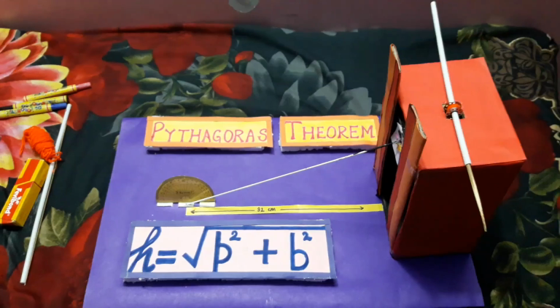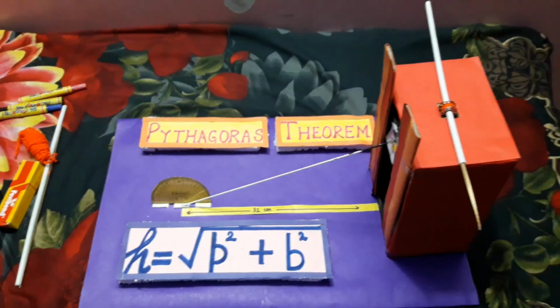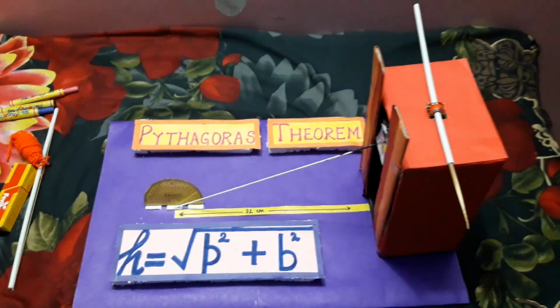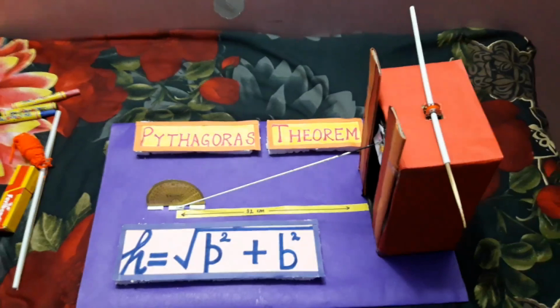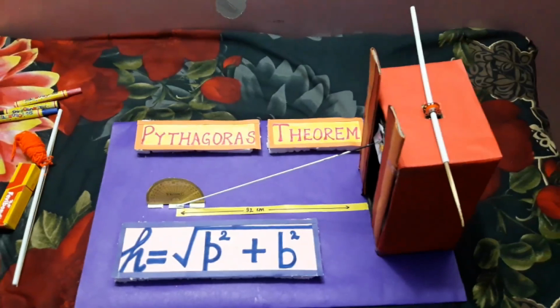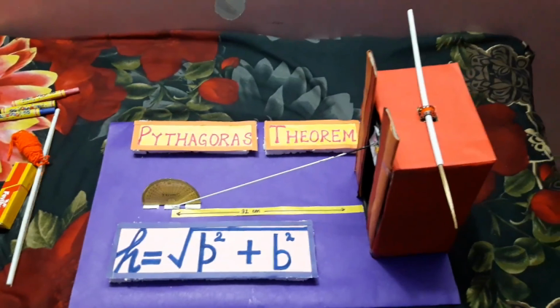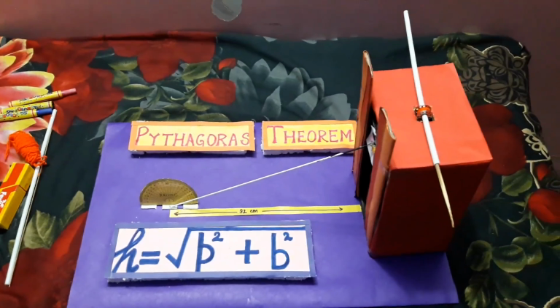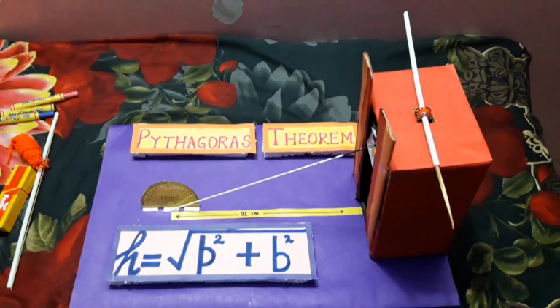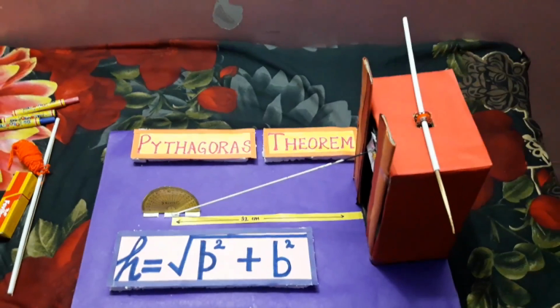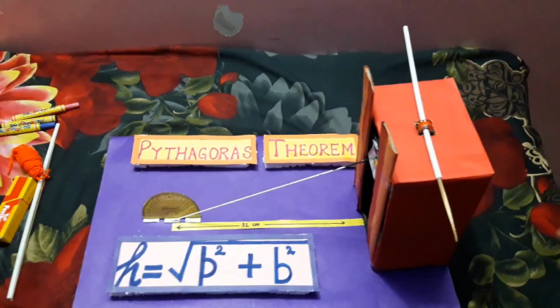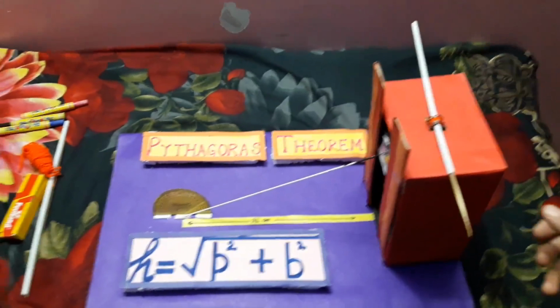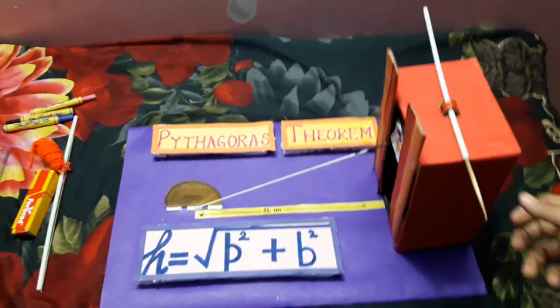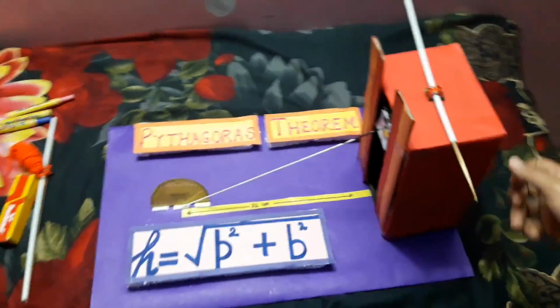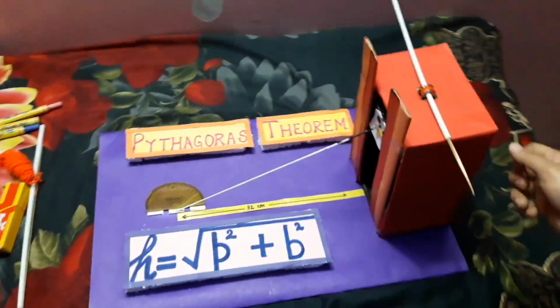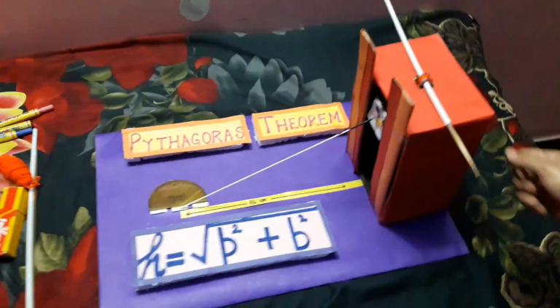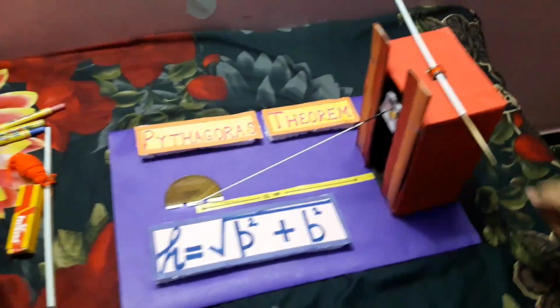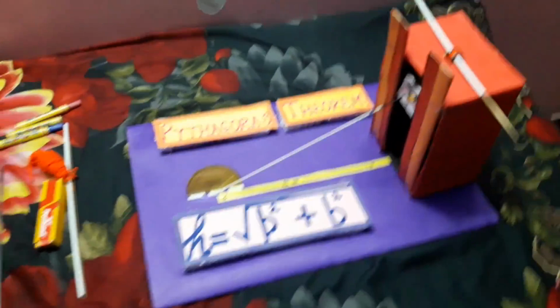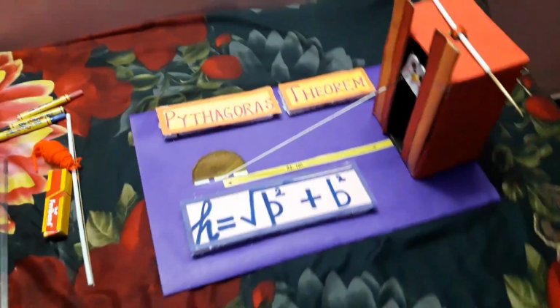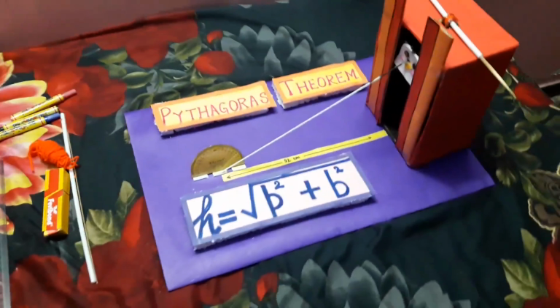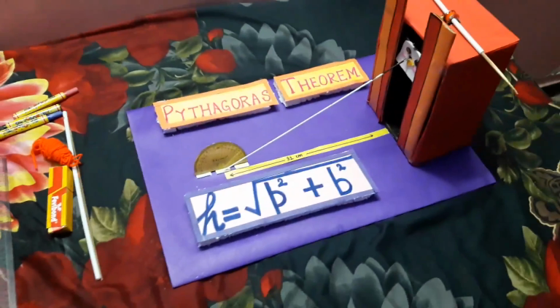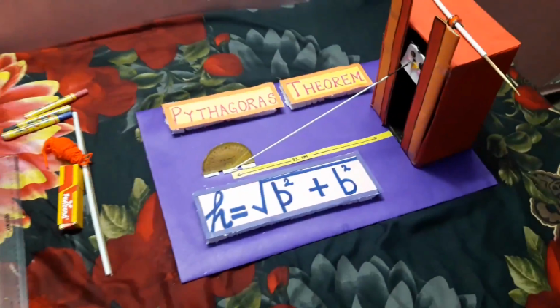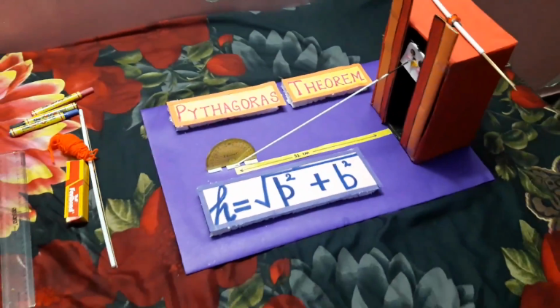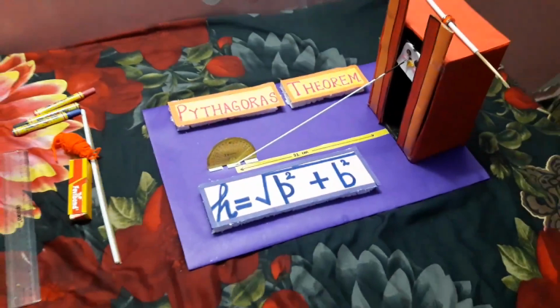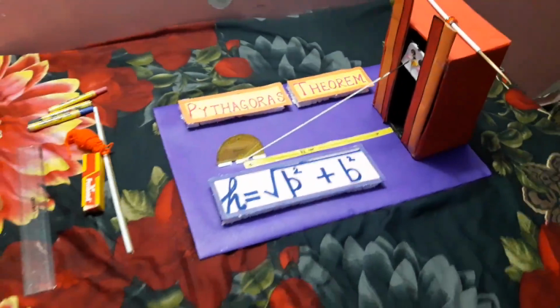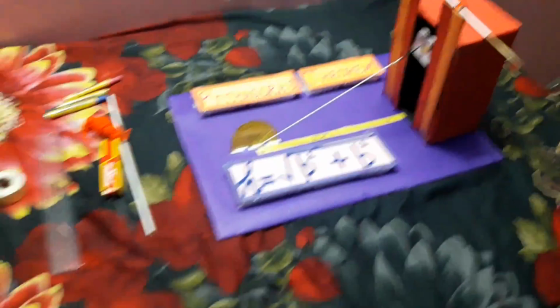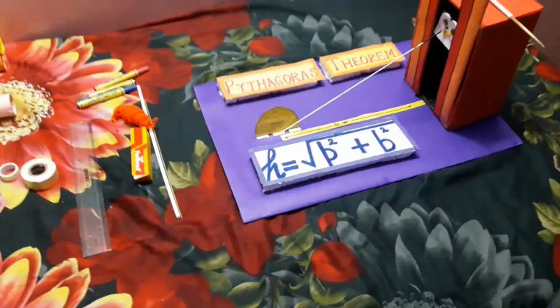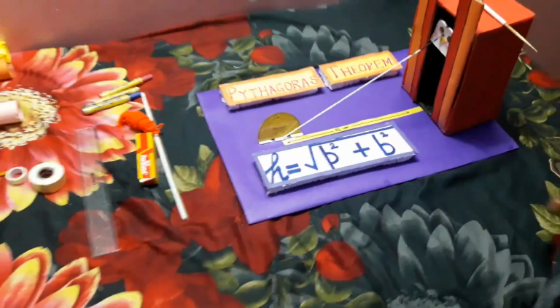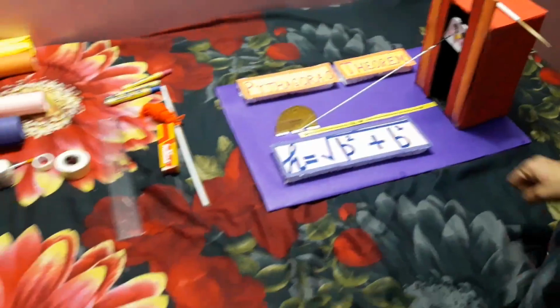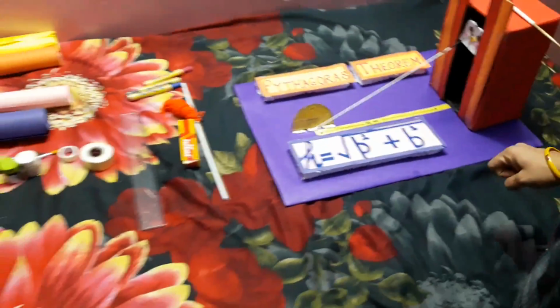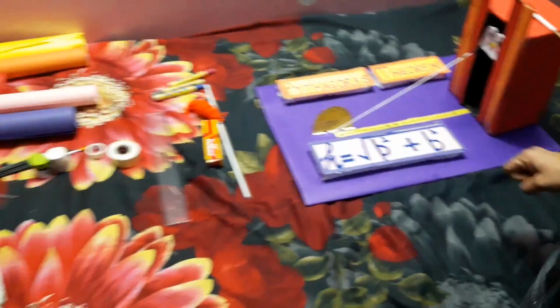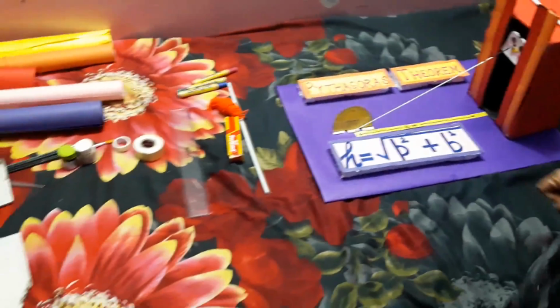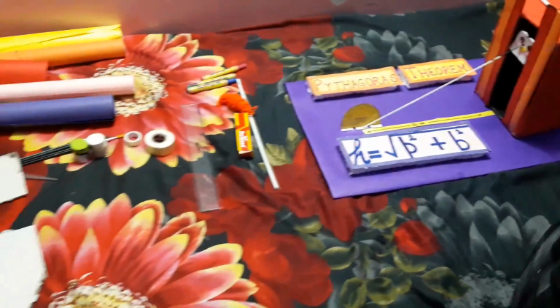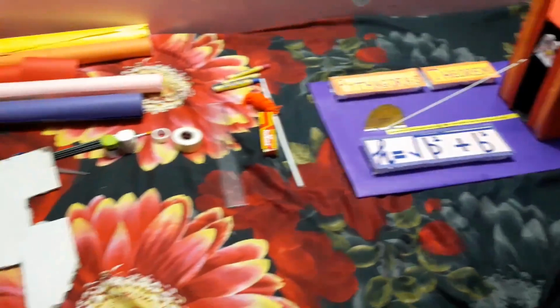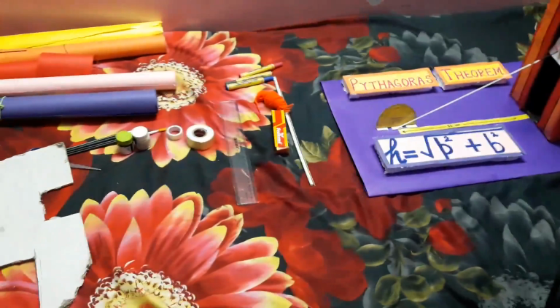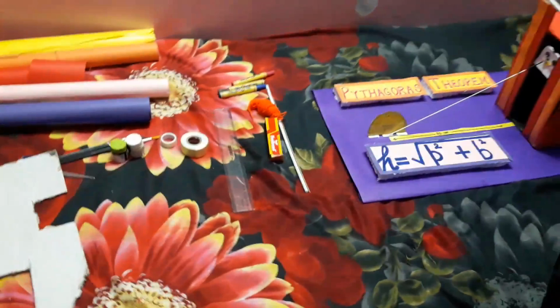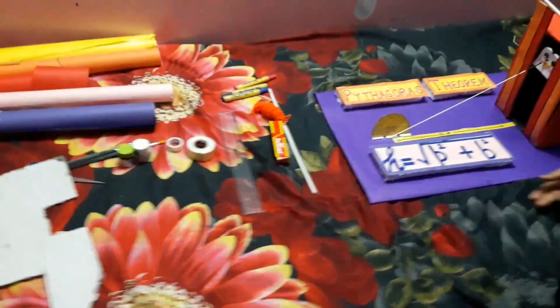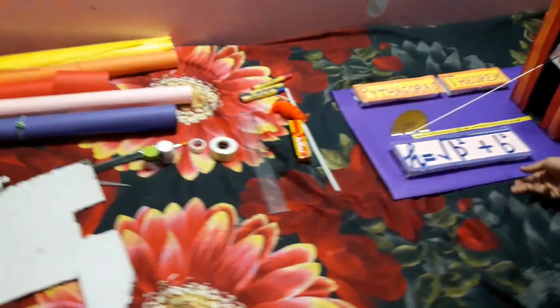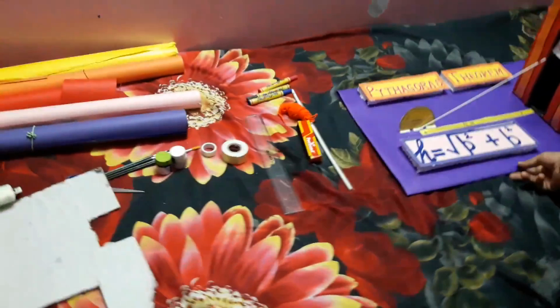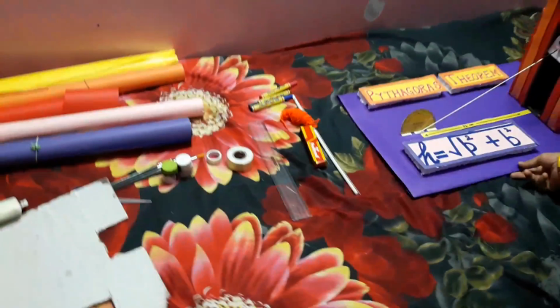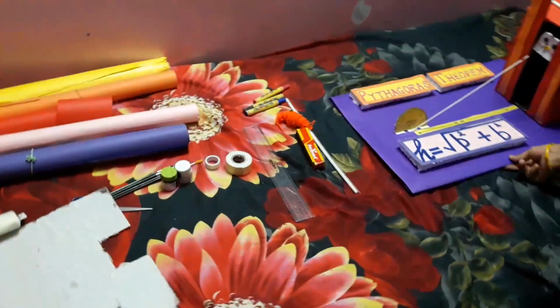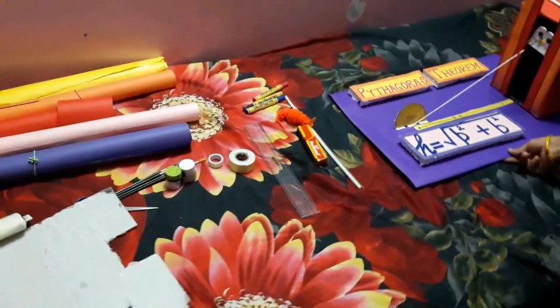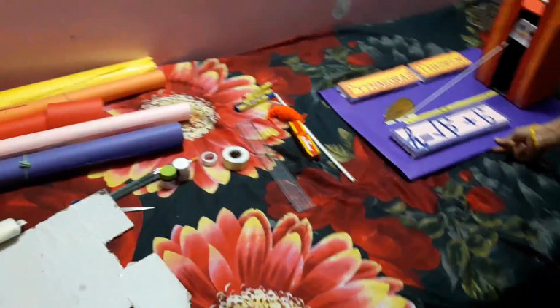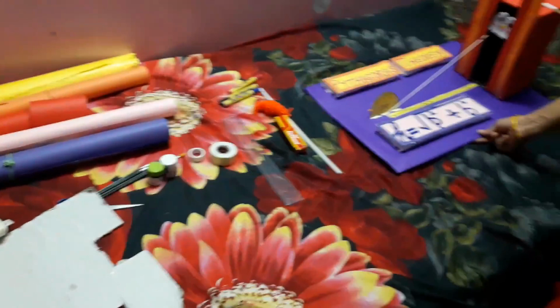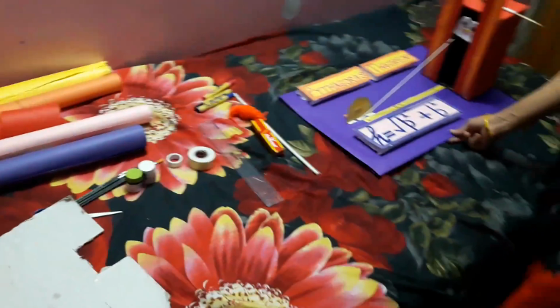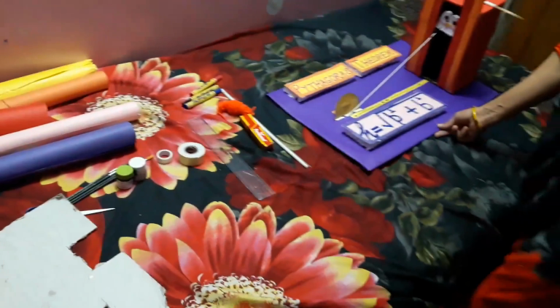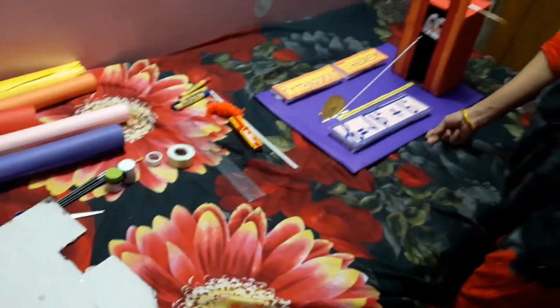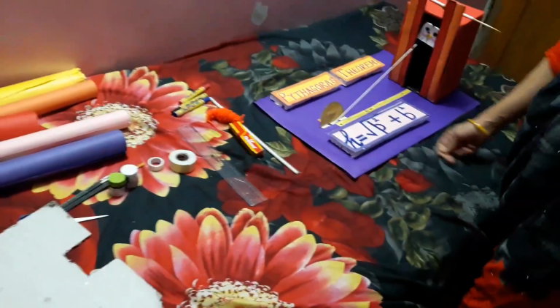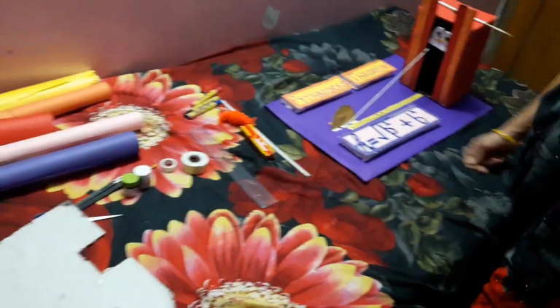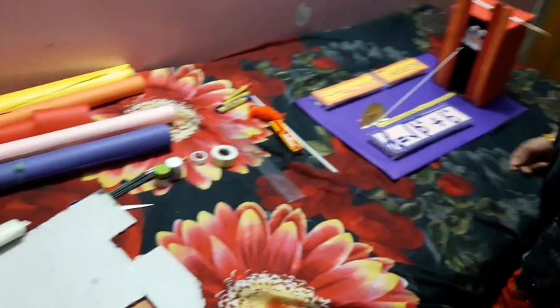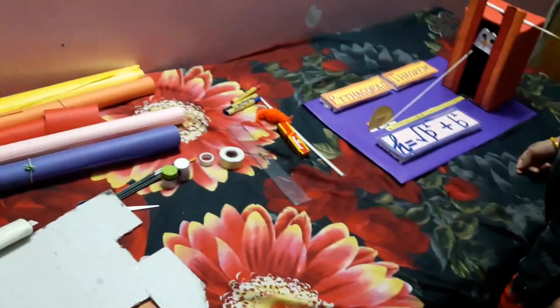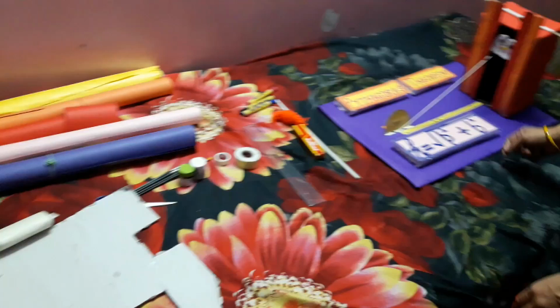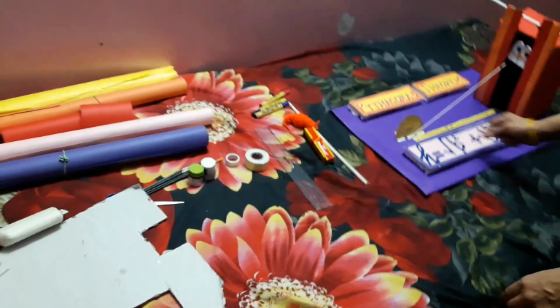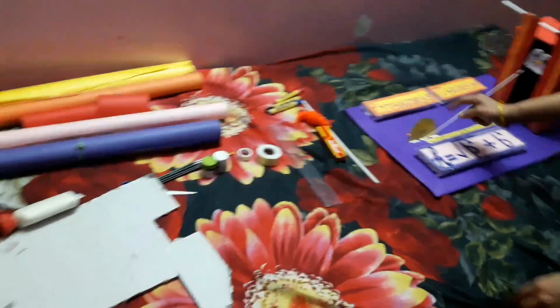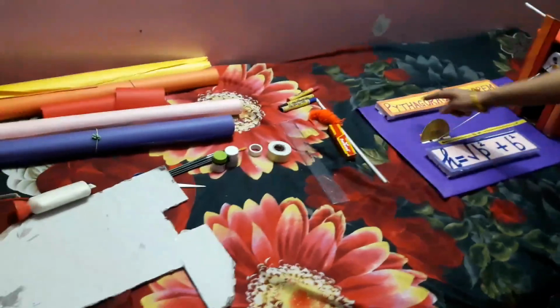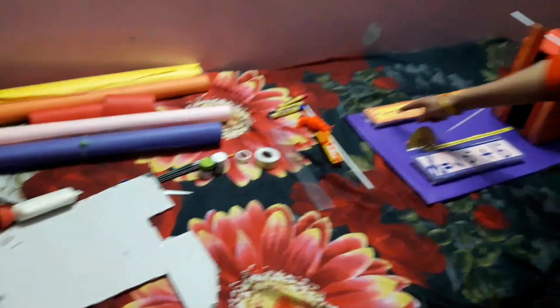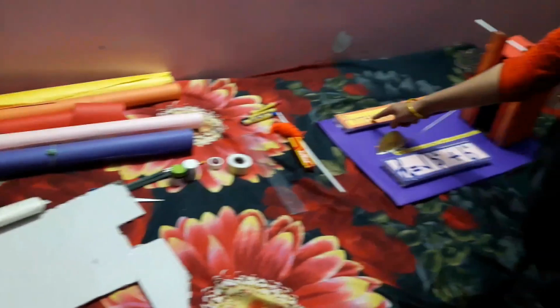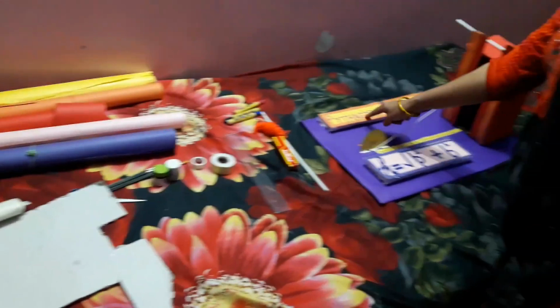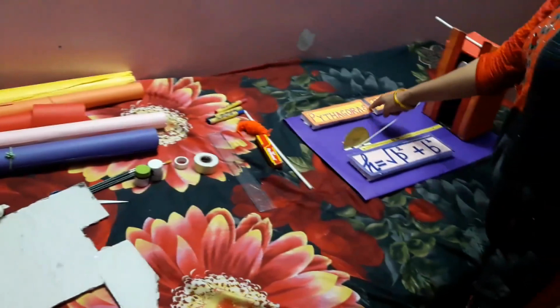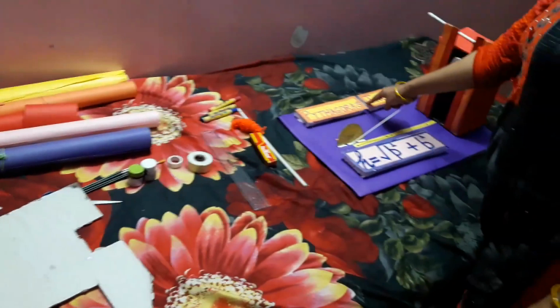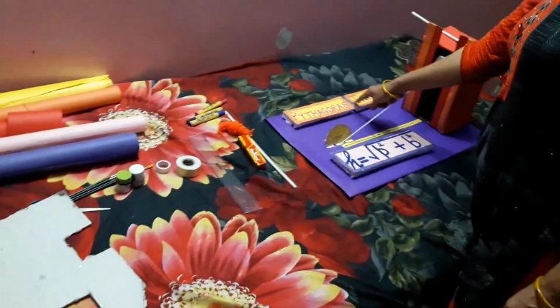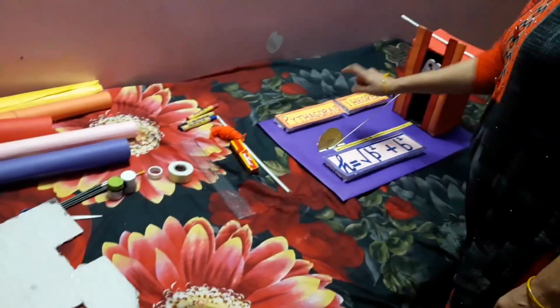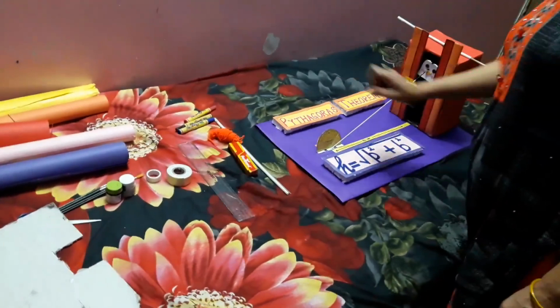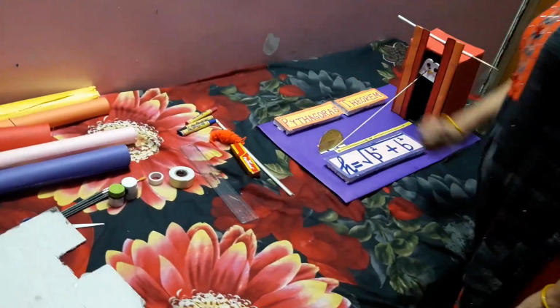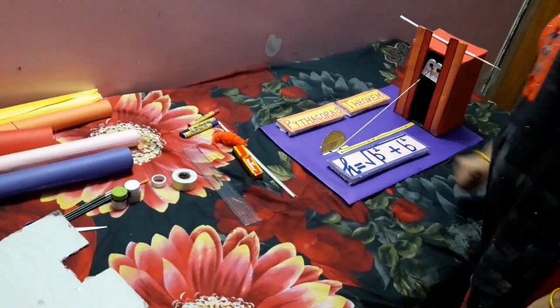Hello friends, today we are going to make a working model on Pythagoras theorem.